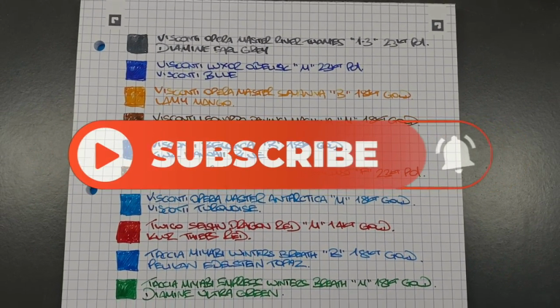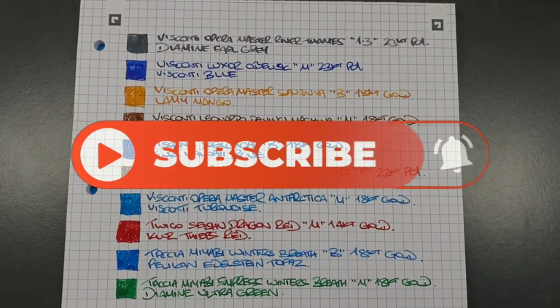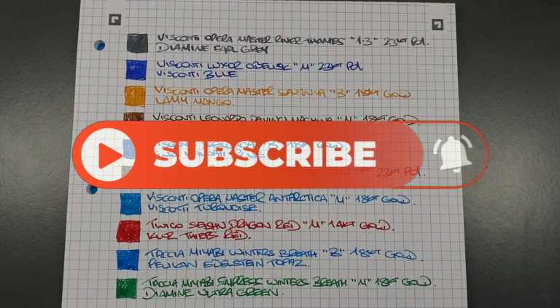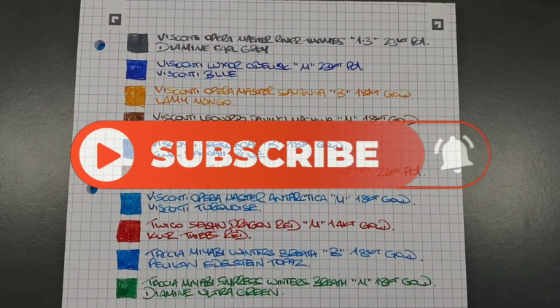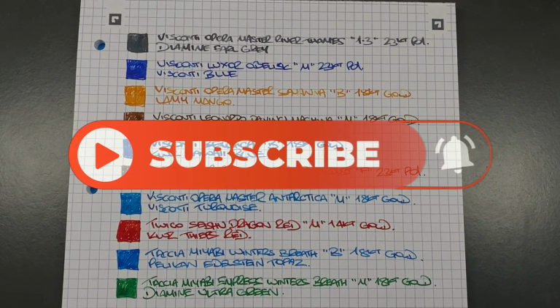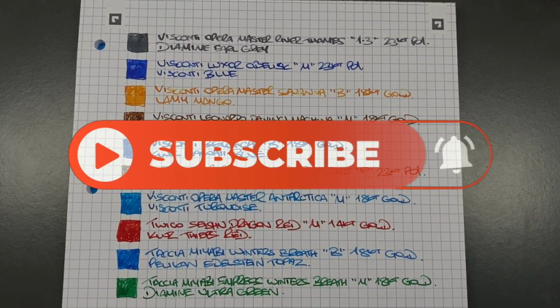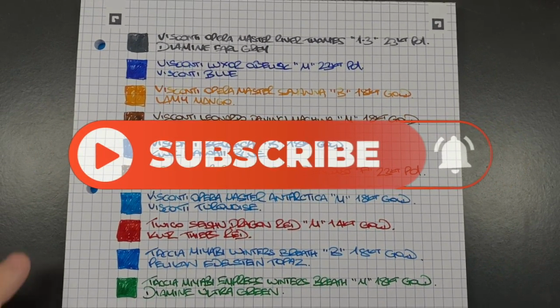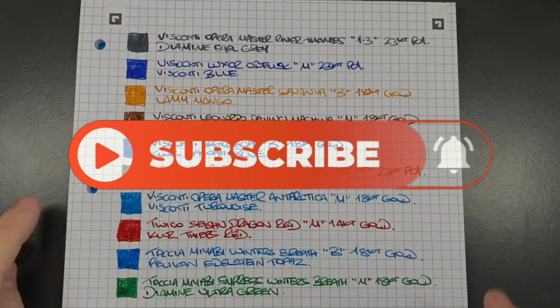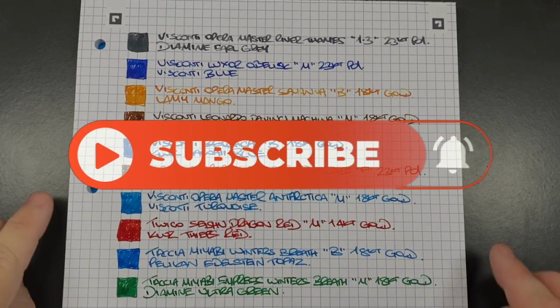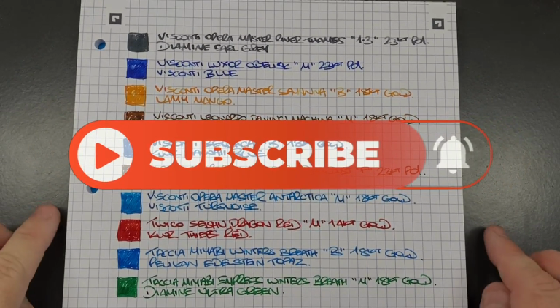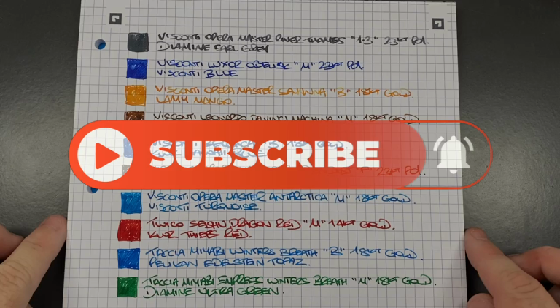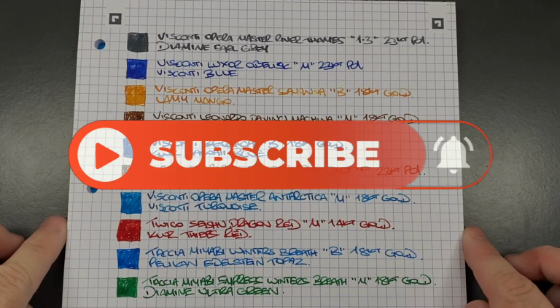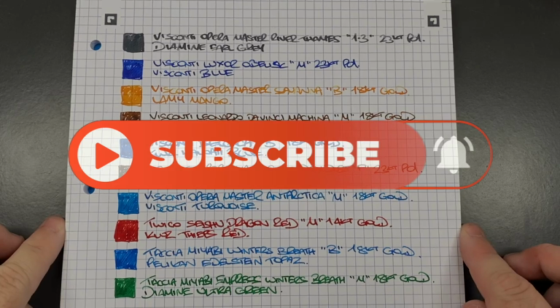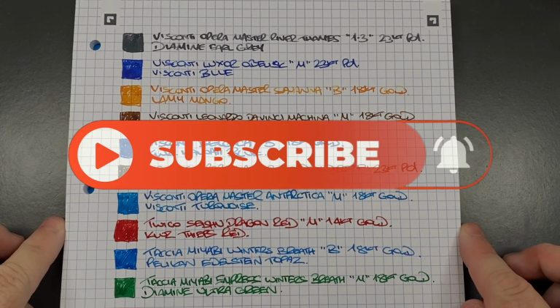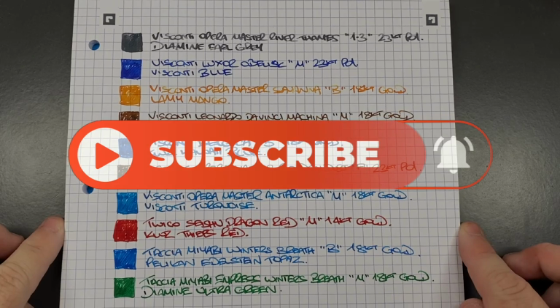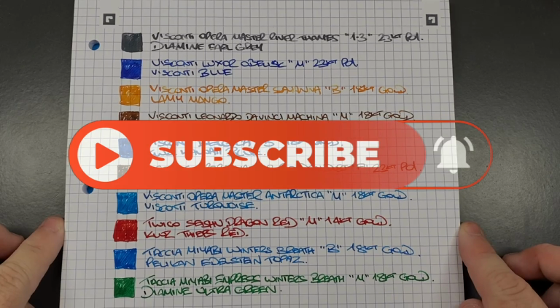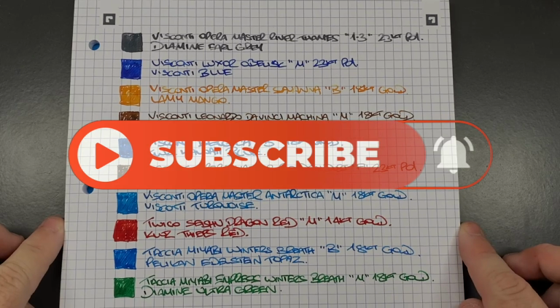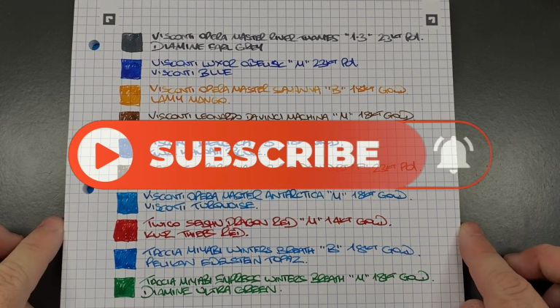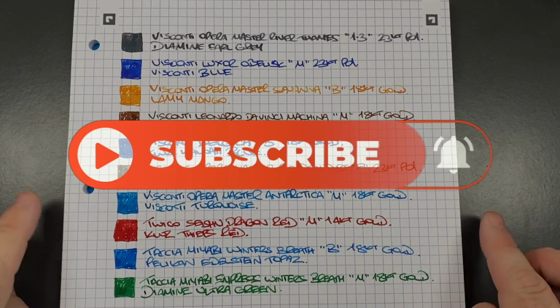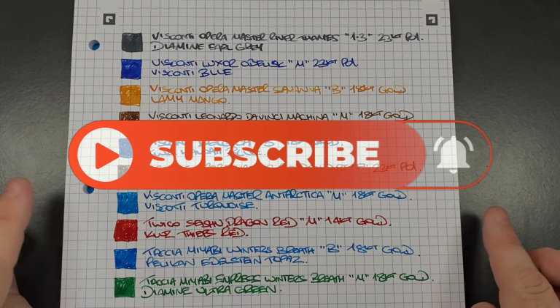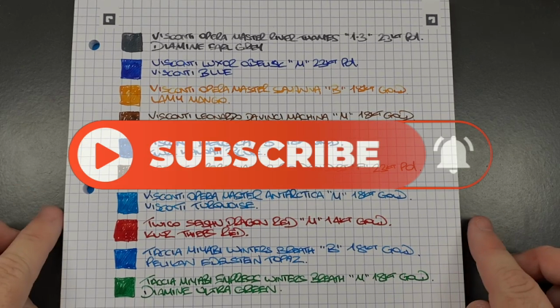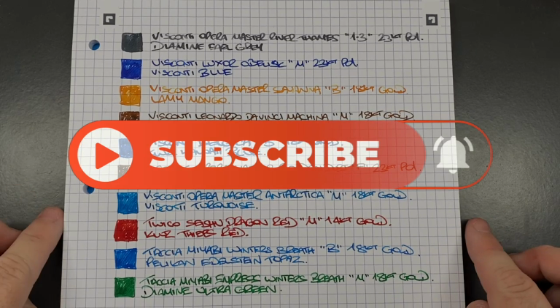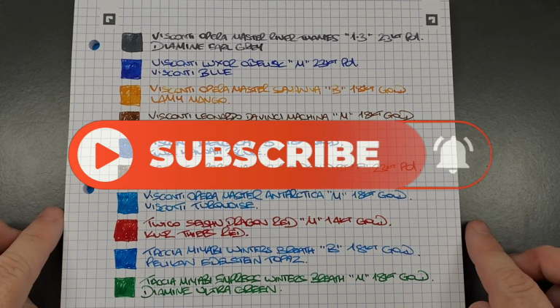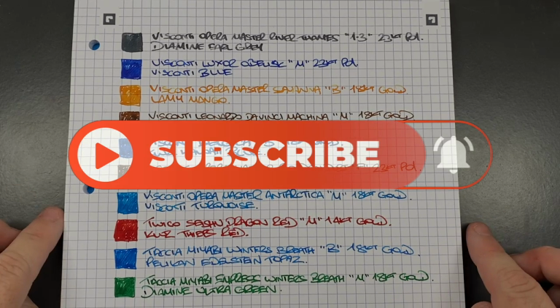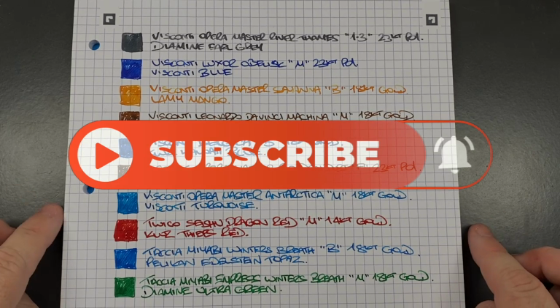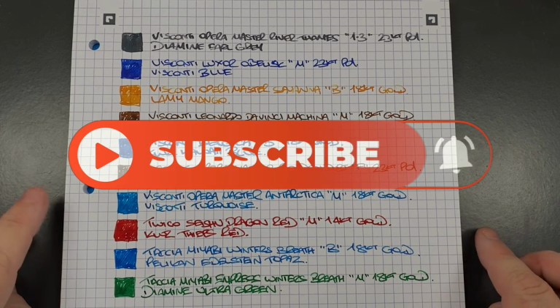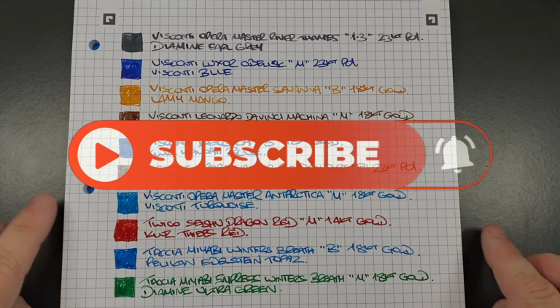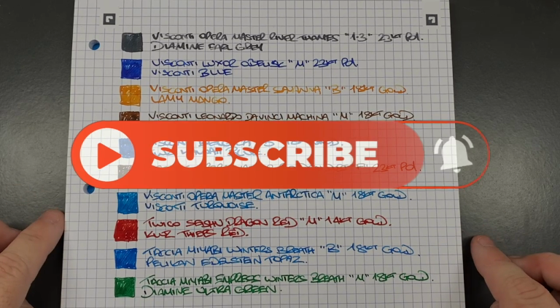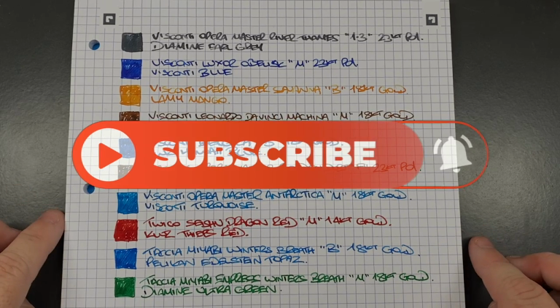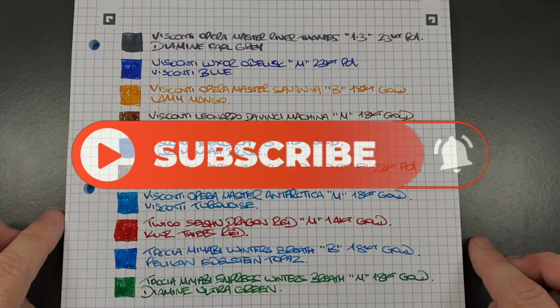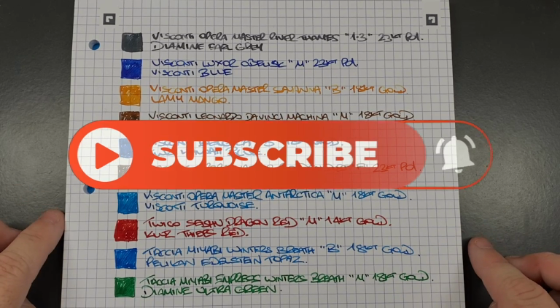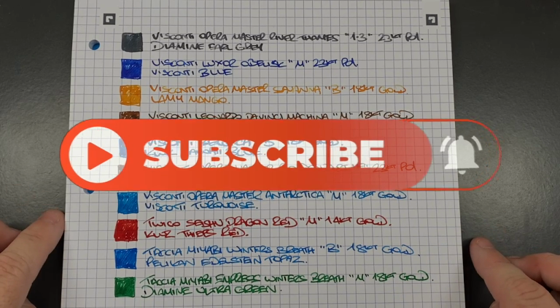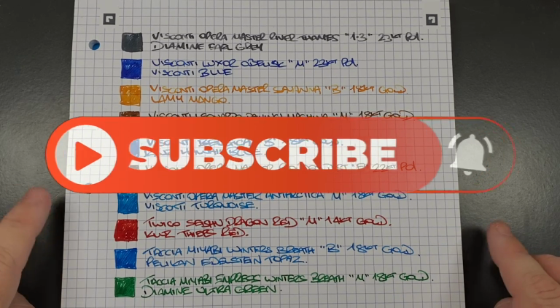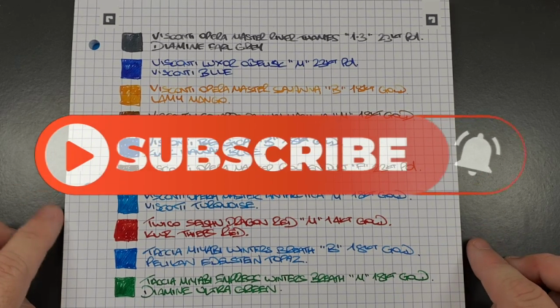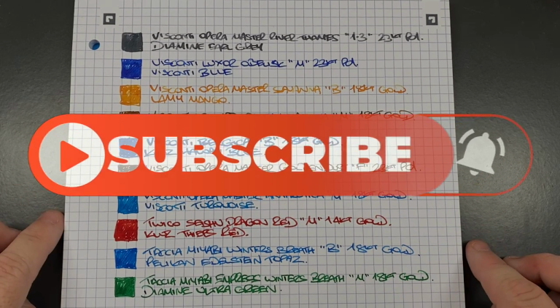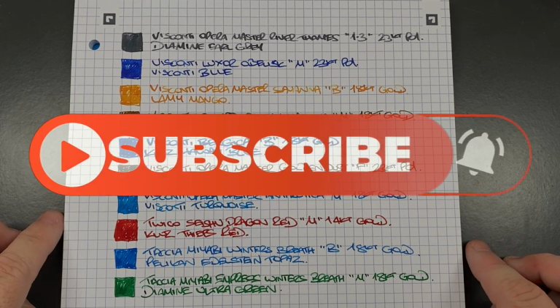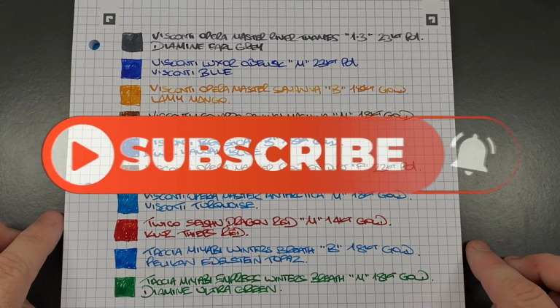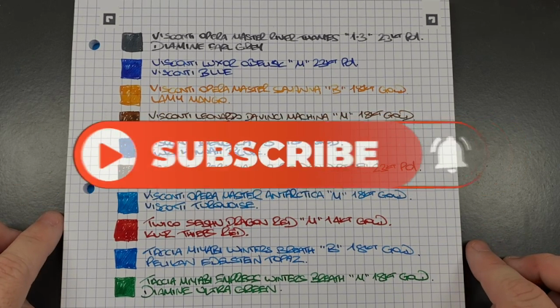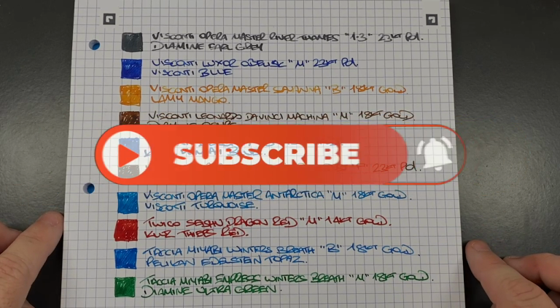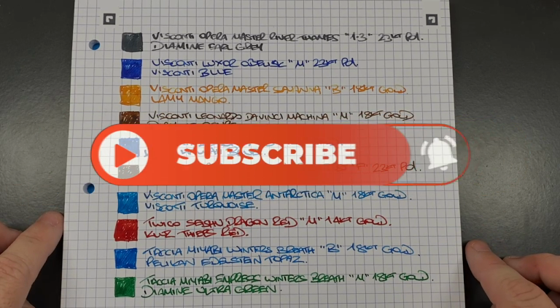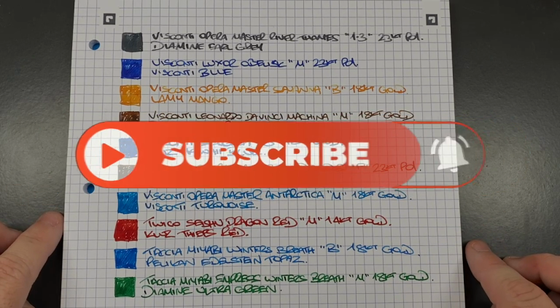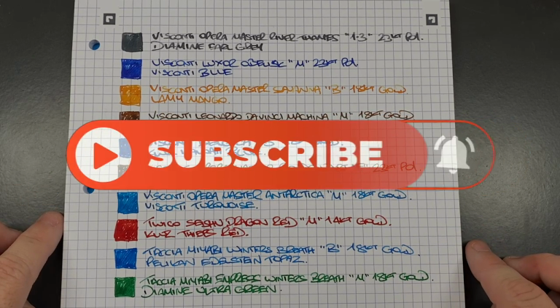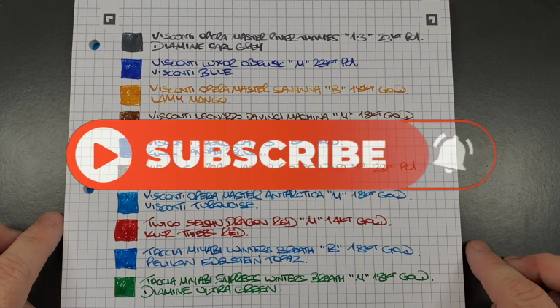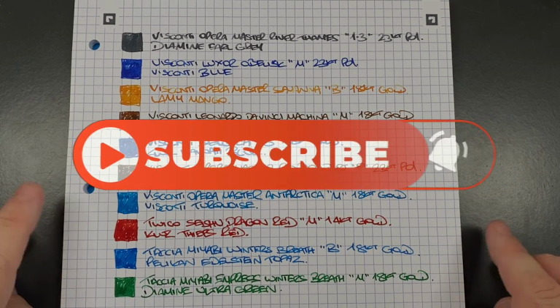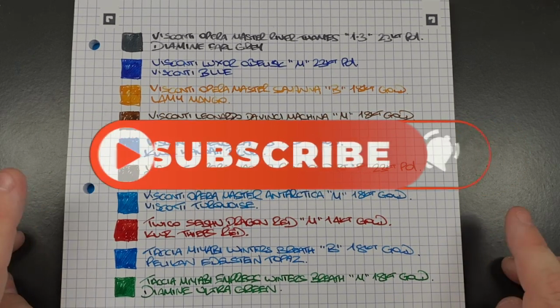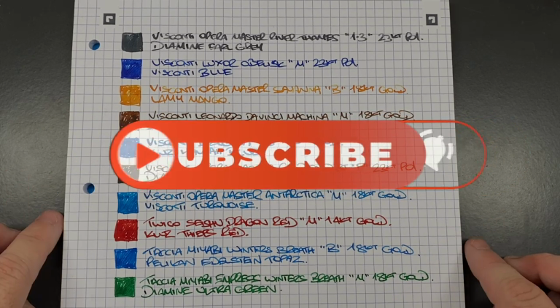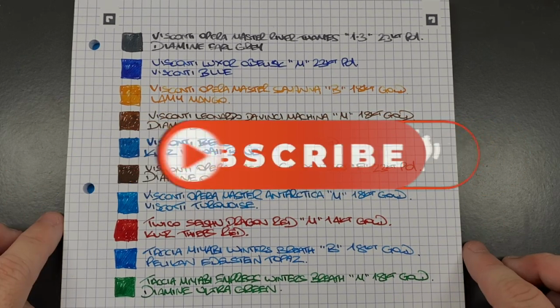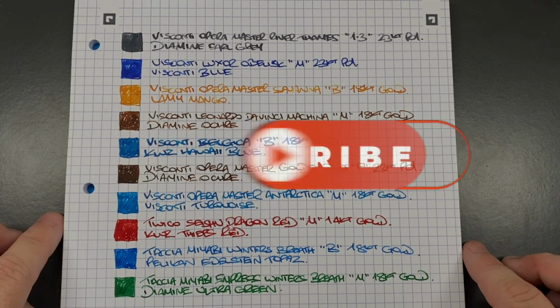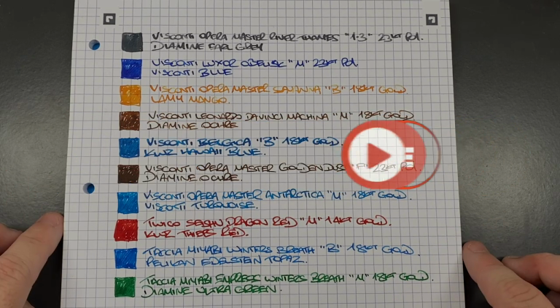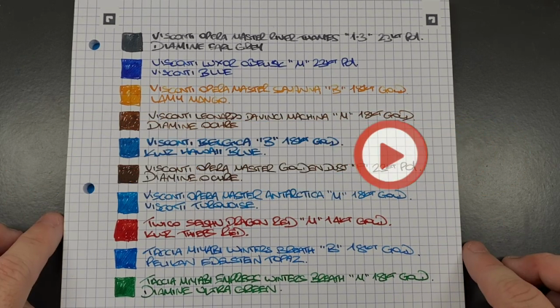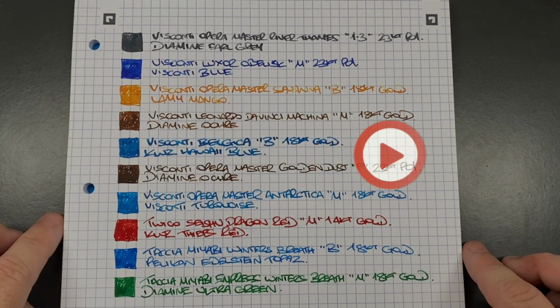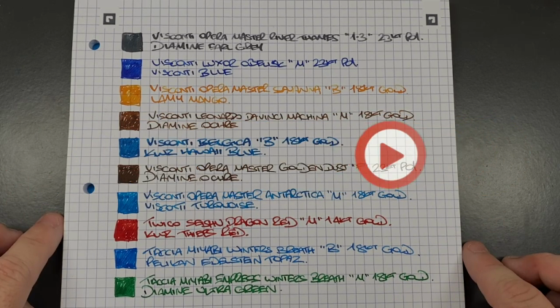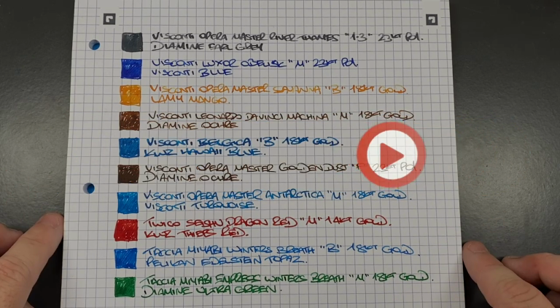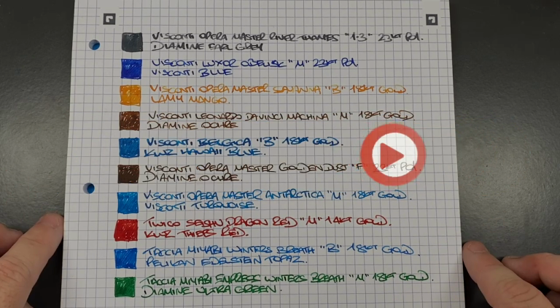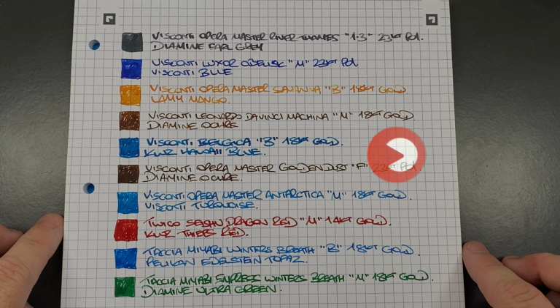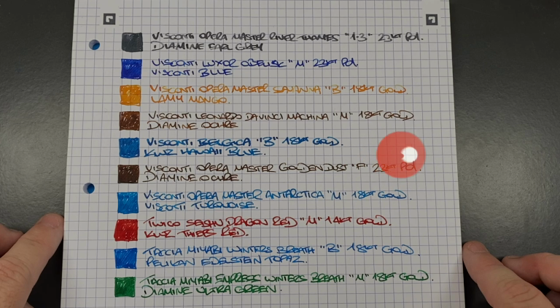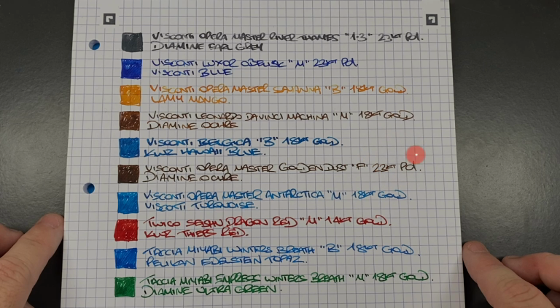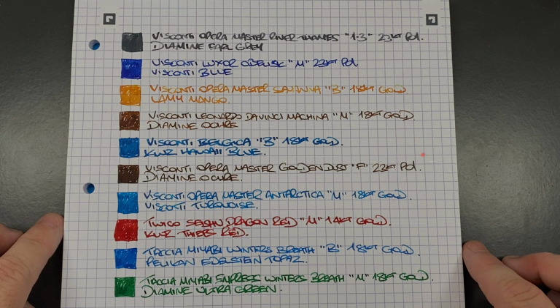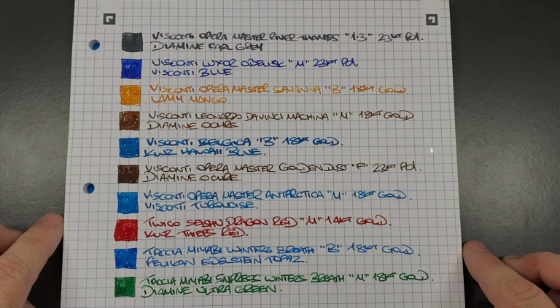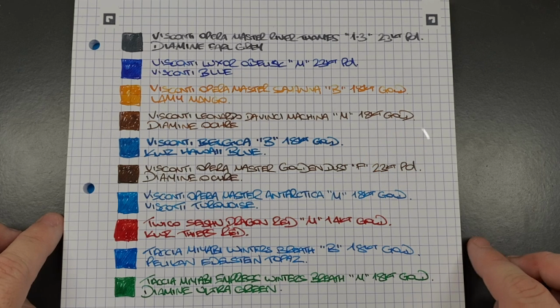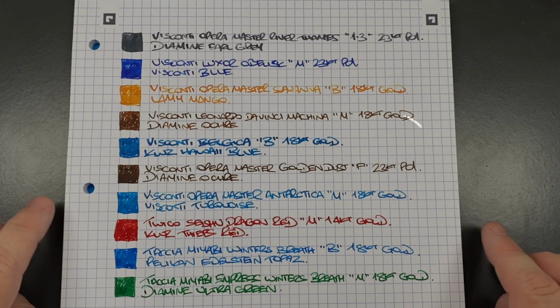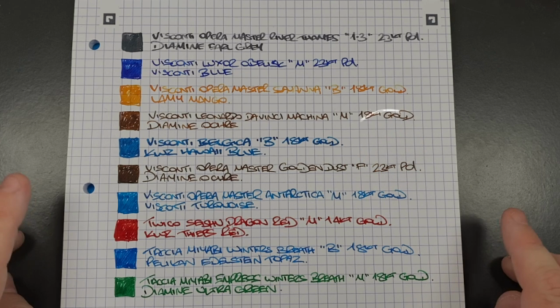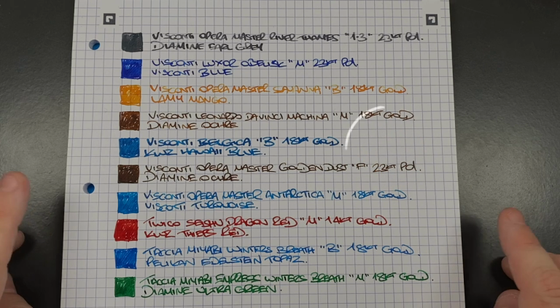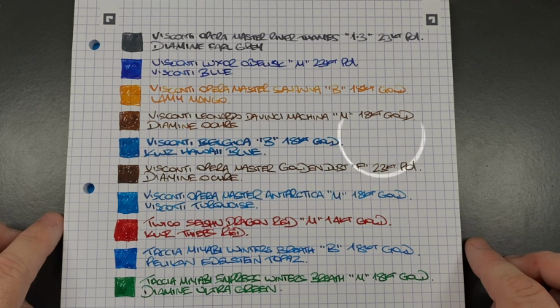So there you have it — that's my currently inked pens for this week. Thanks for watching, please like, comment and subscribe, and I'll see you on the next pen video. Bye.